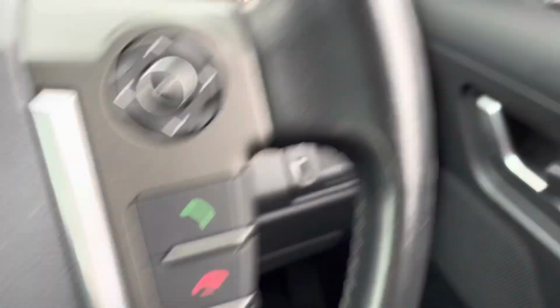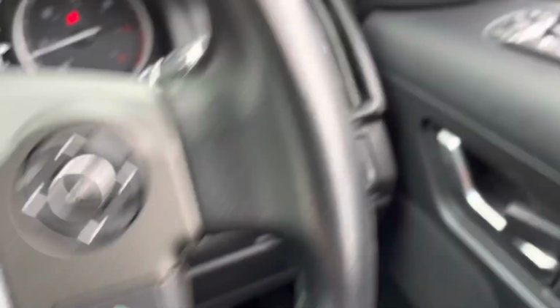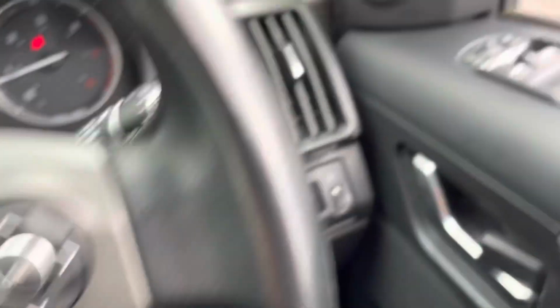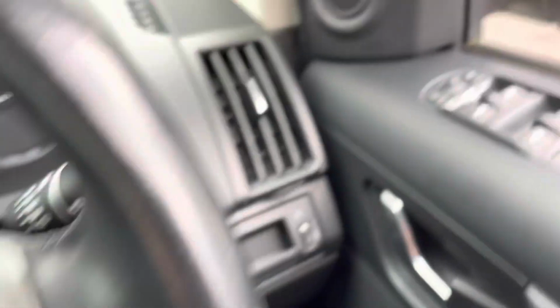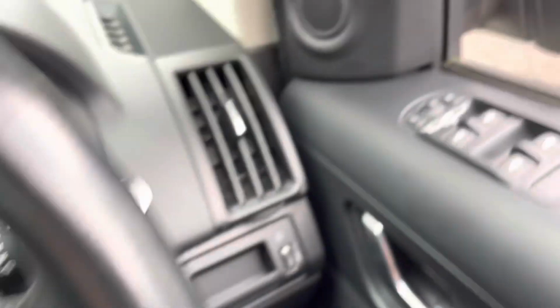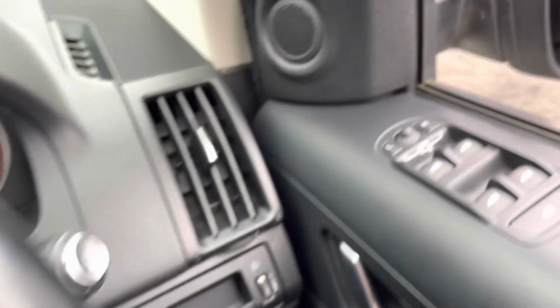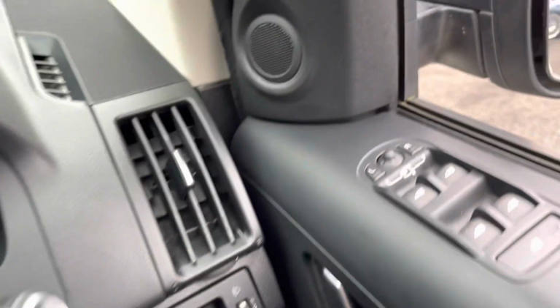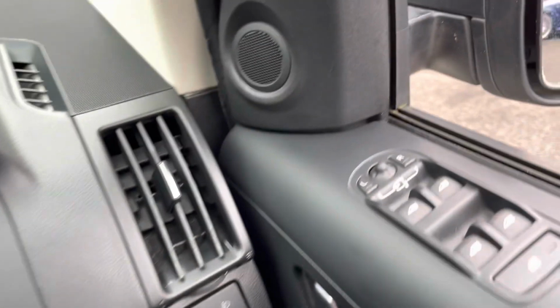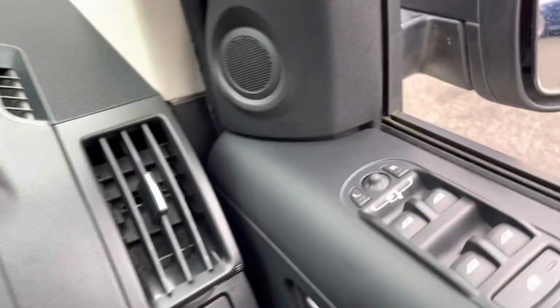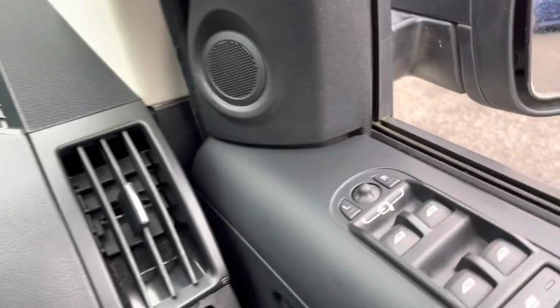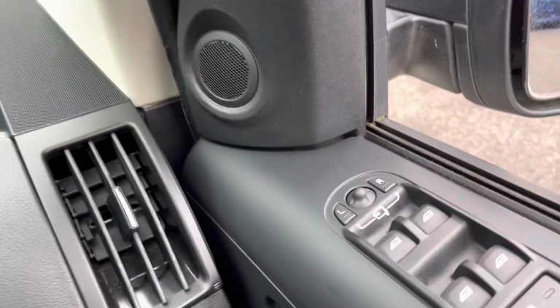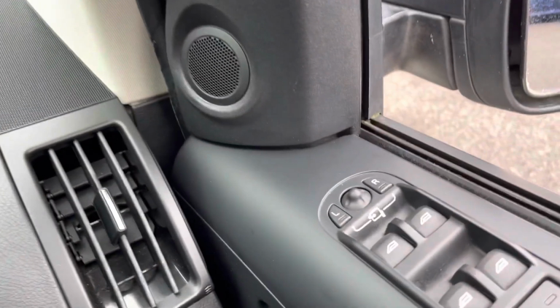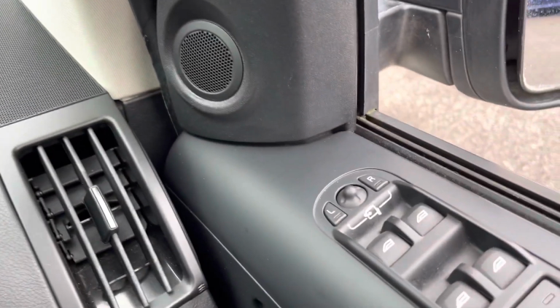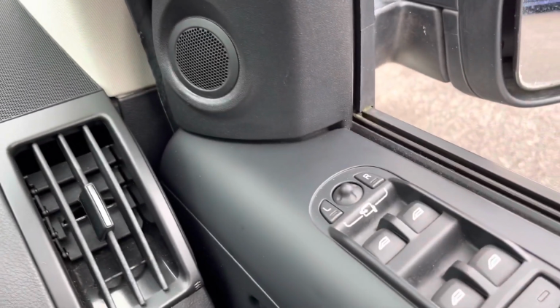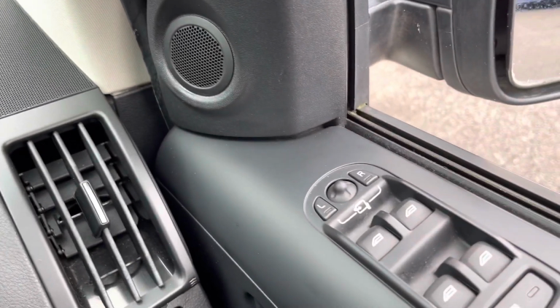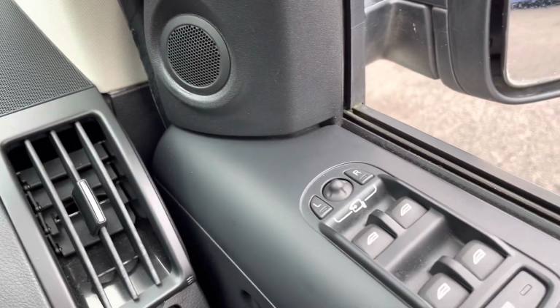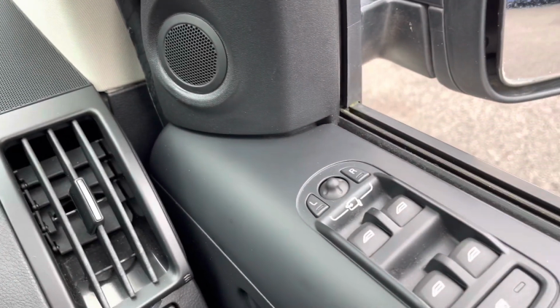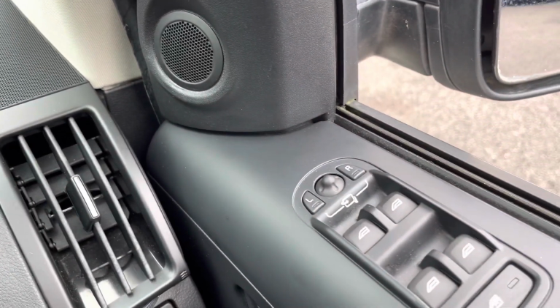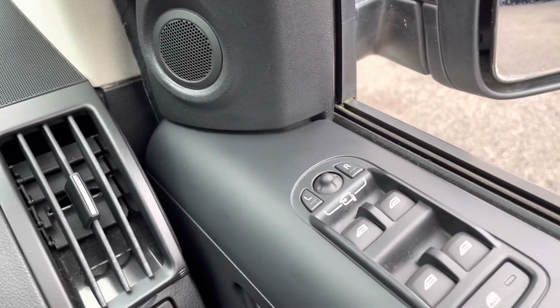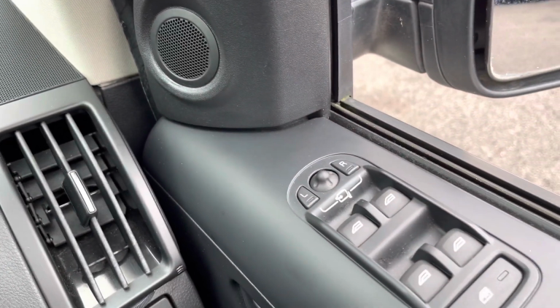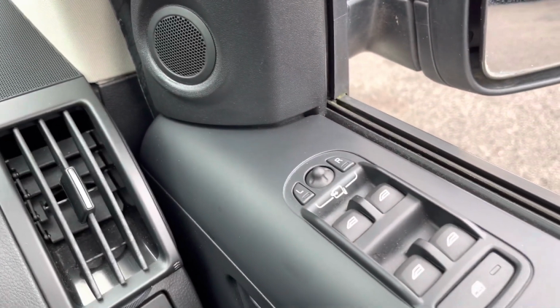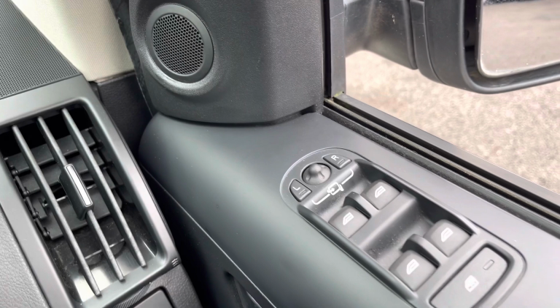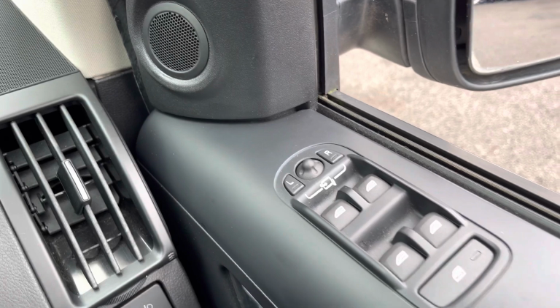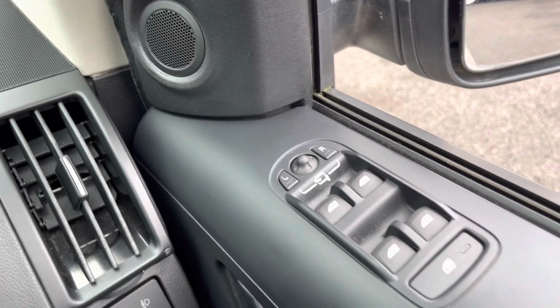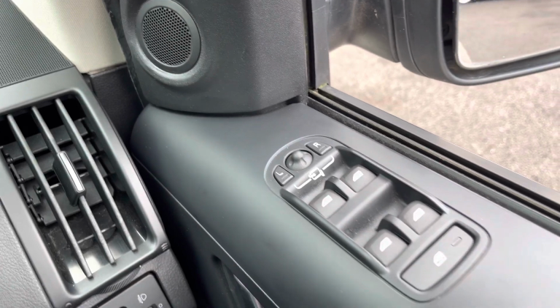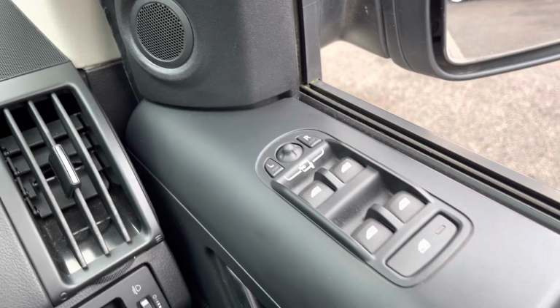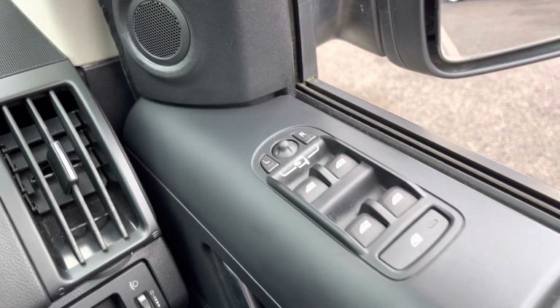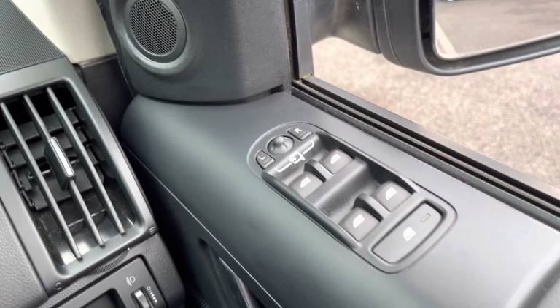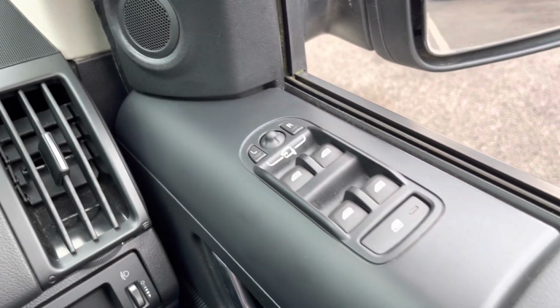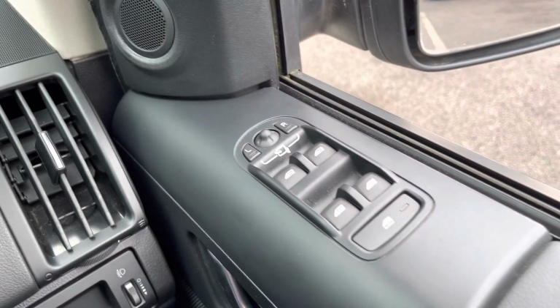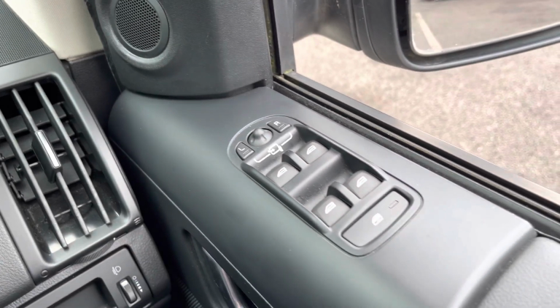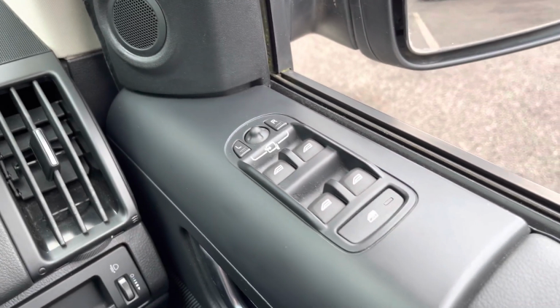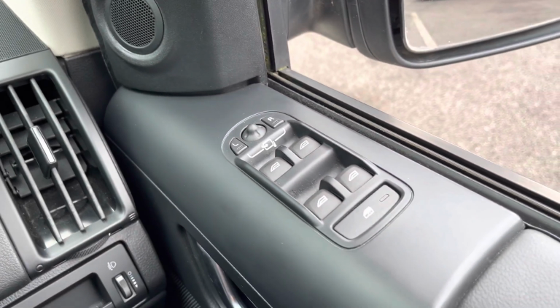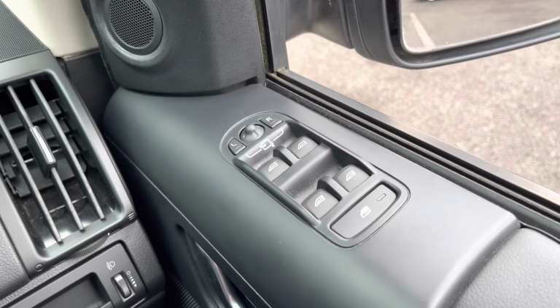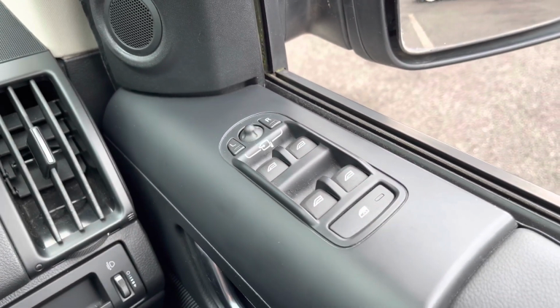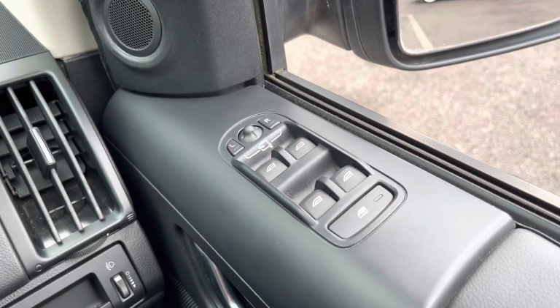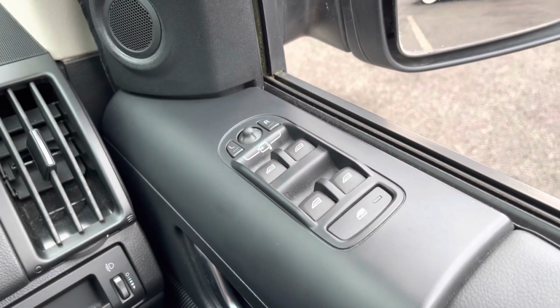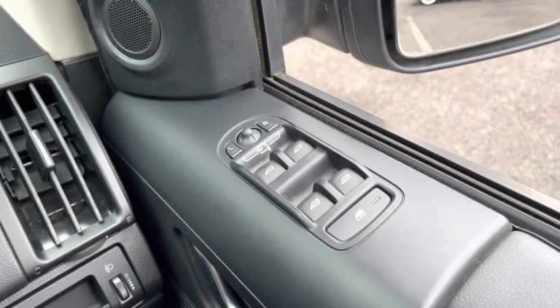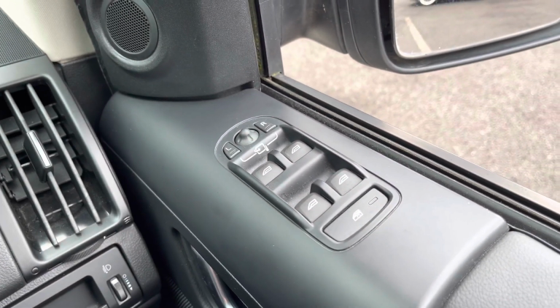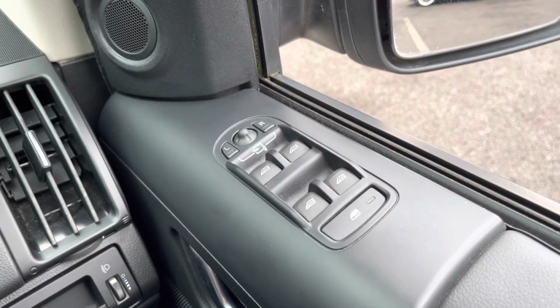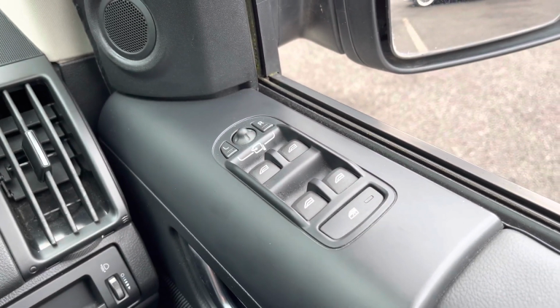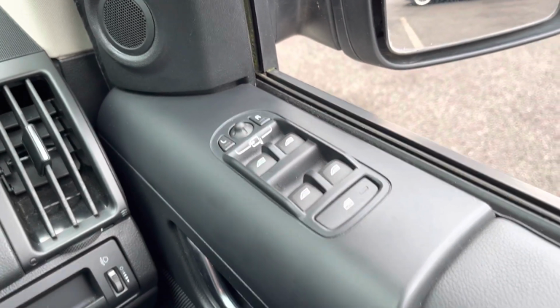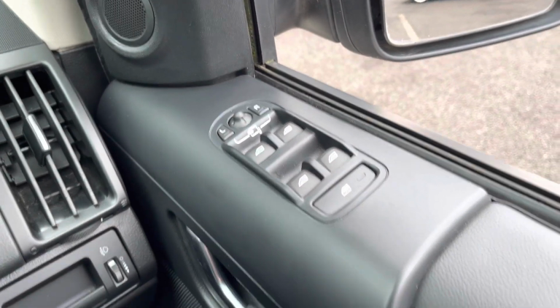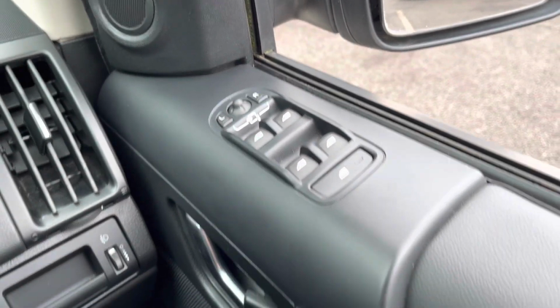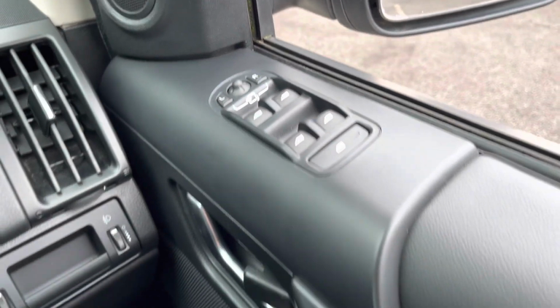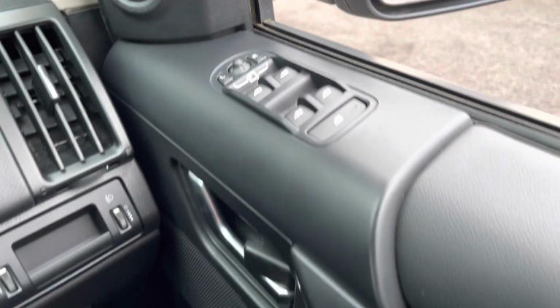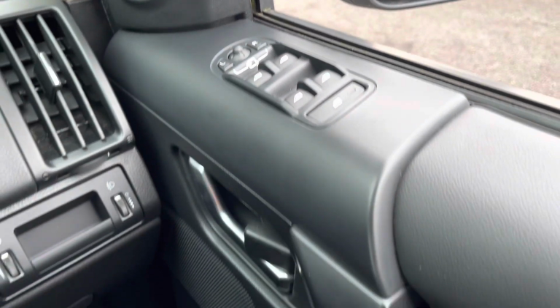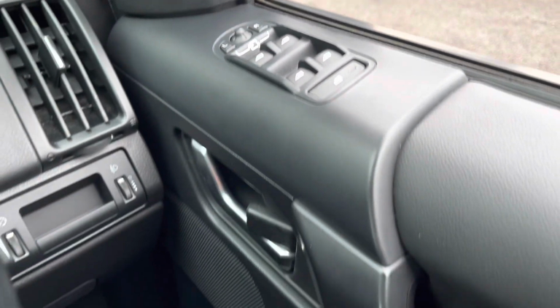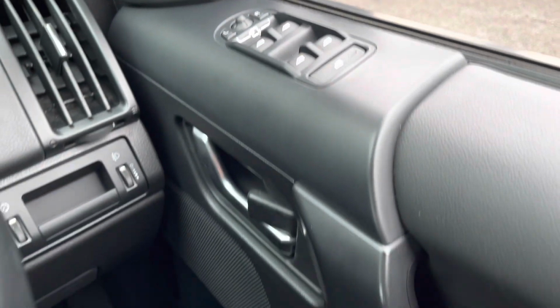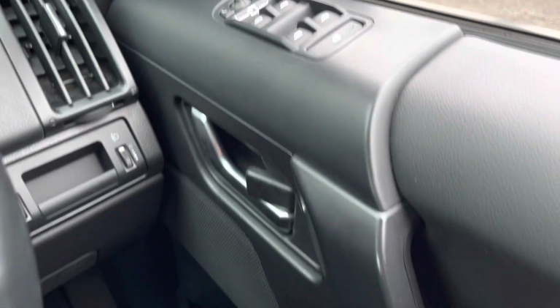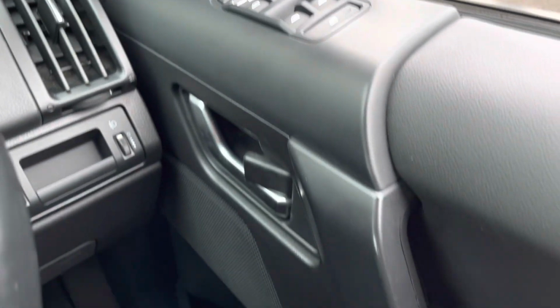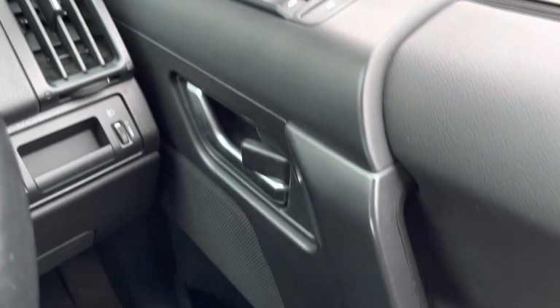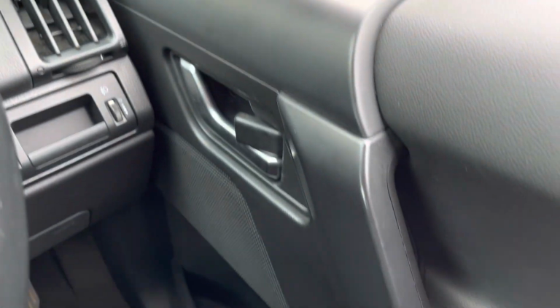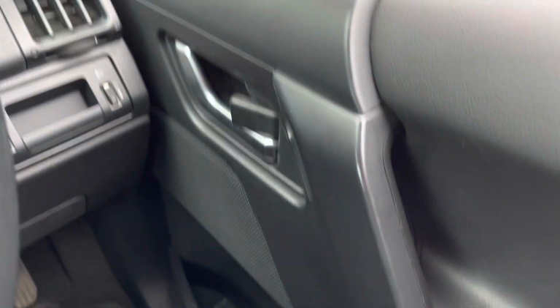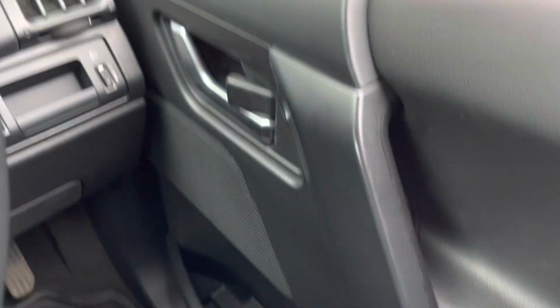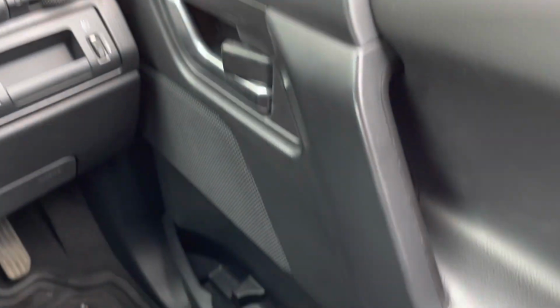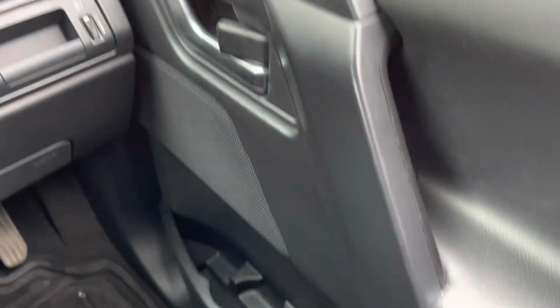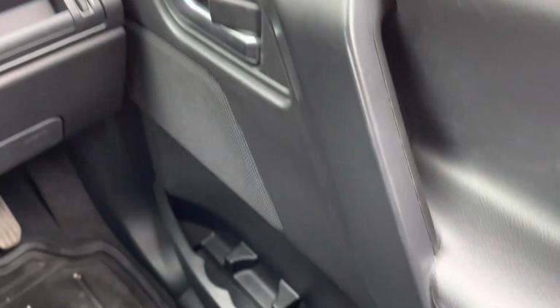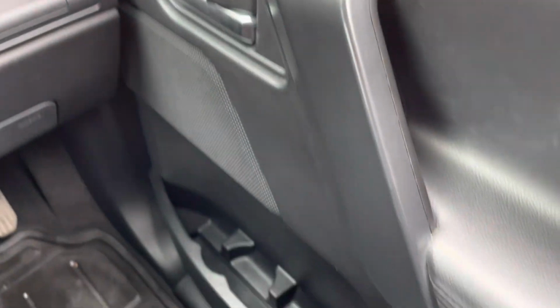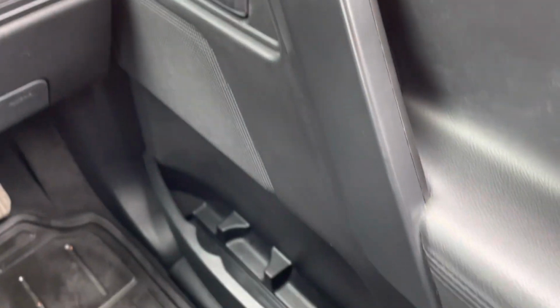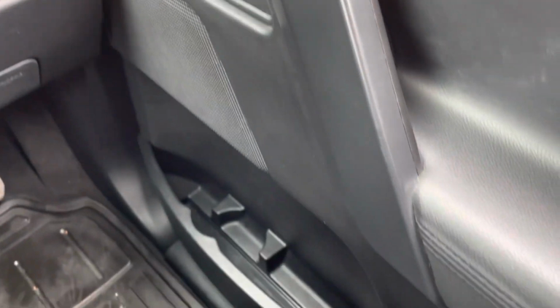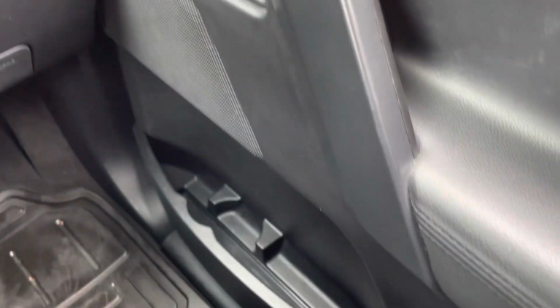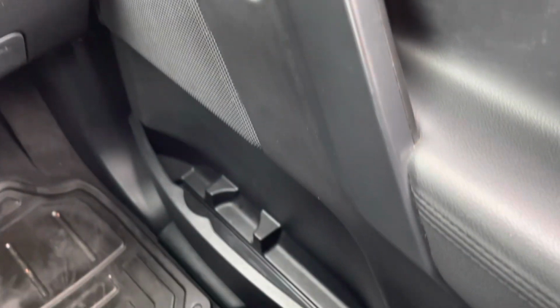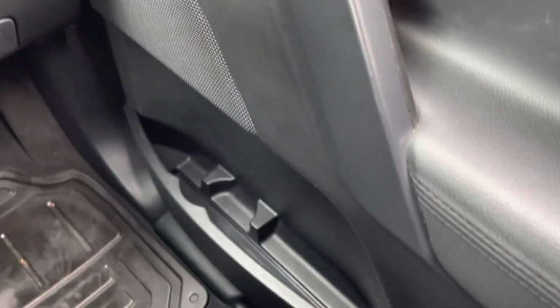Onto the driver's door now is the electric adjustment for the wing mirrors, the four electric window controls, and a storage compartment just at the bottom.